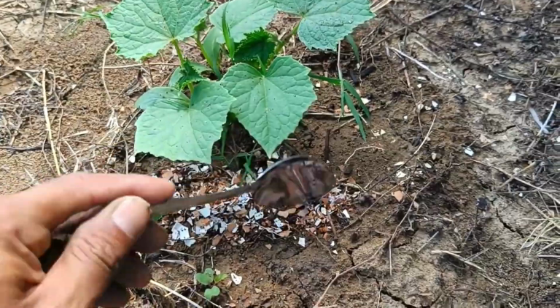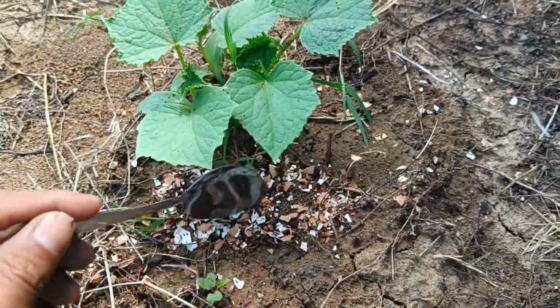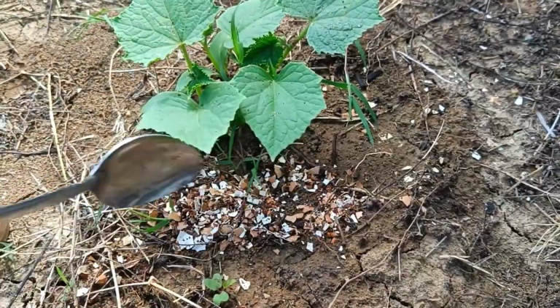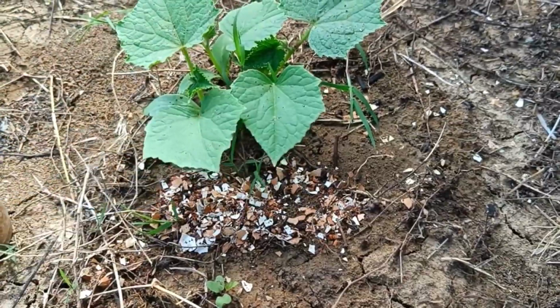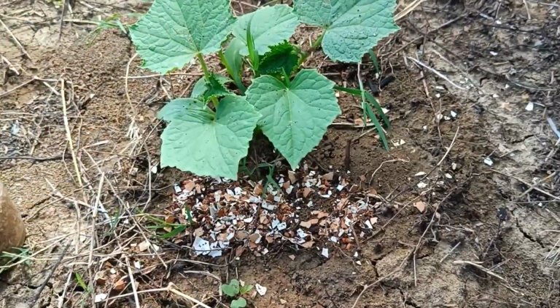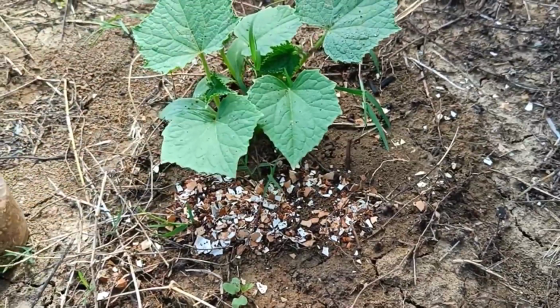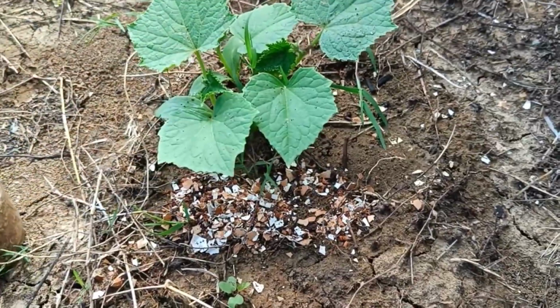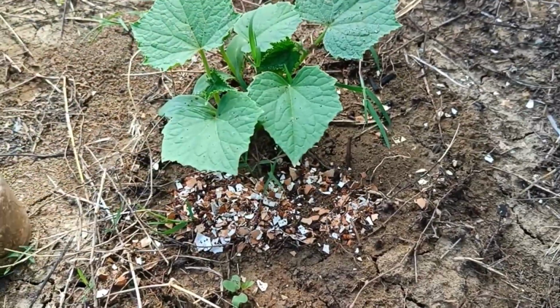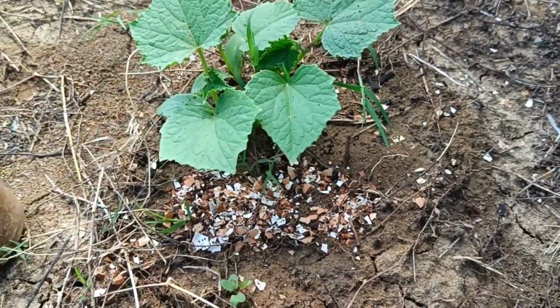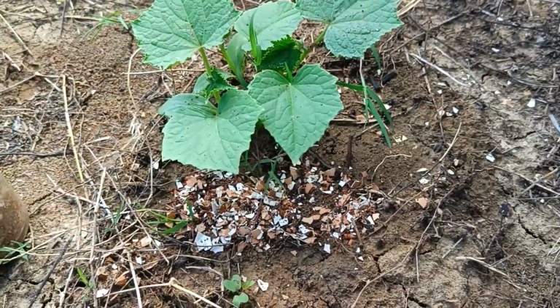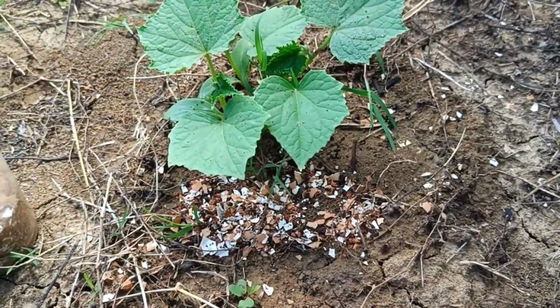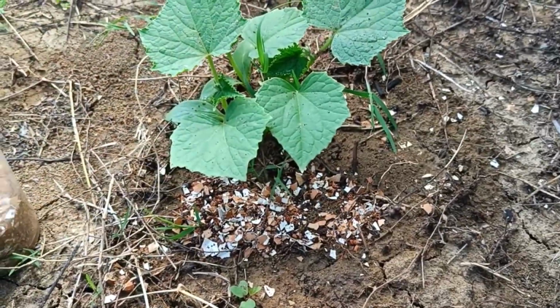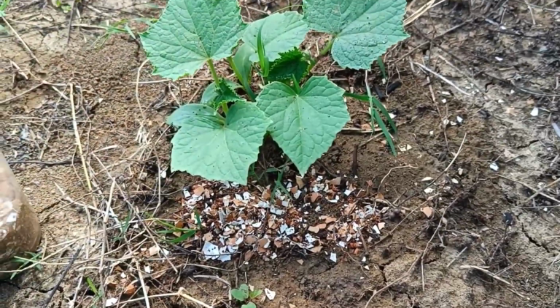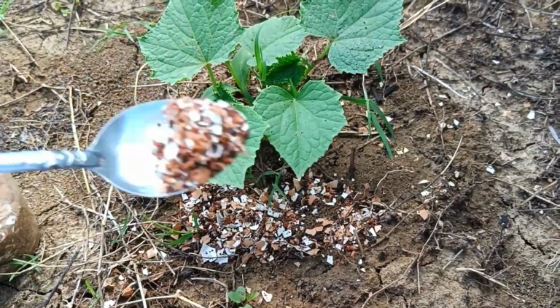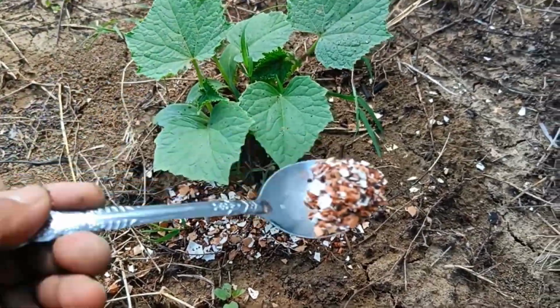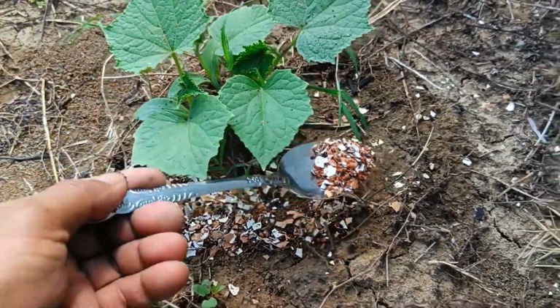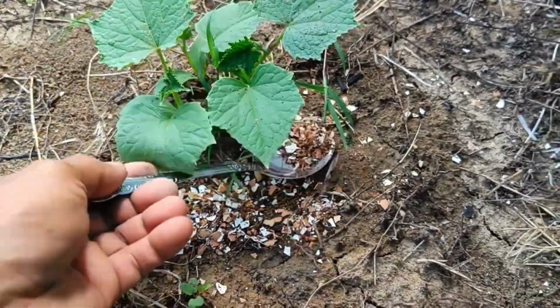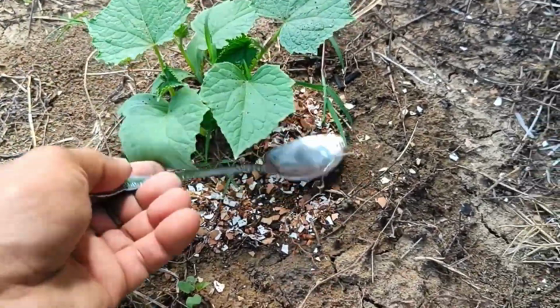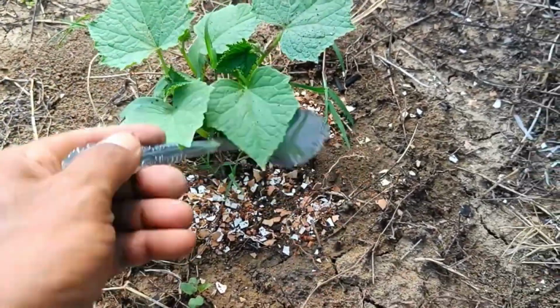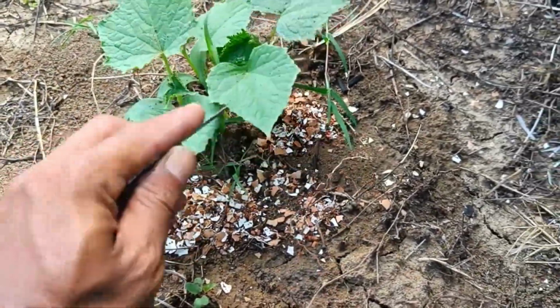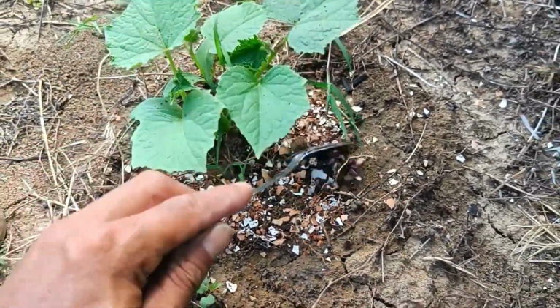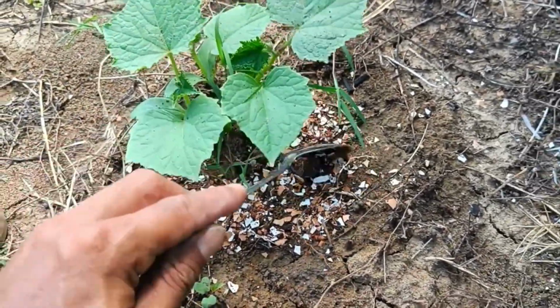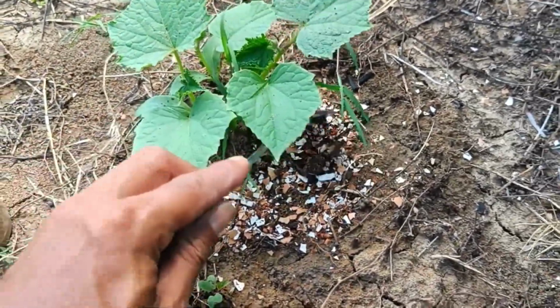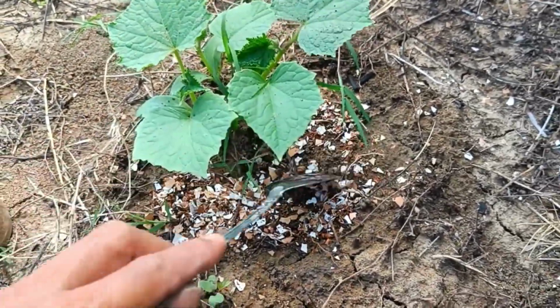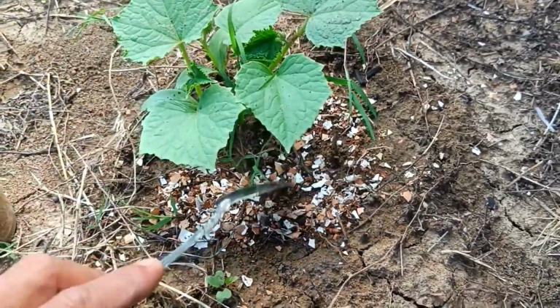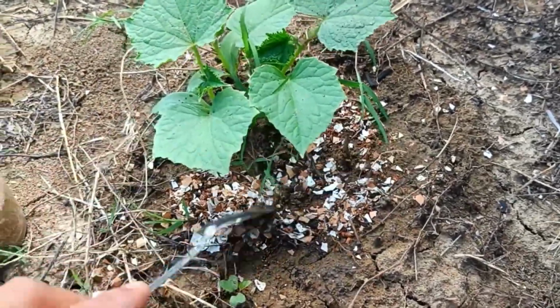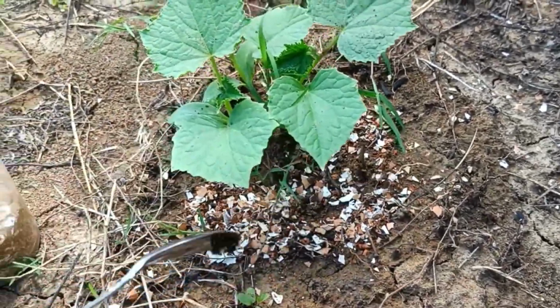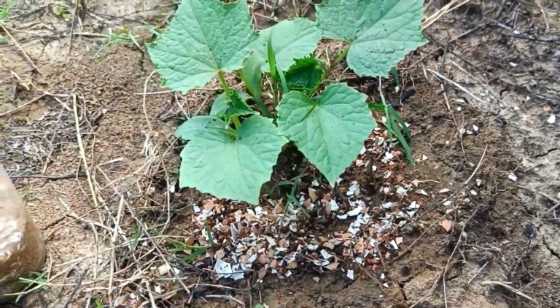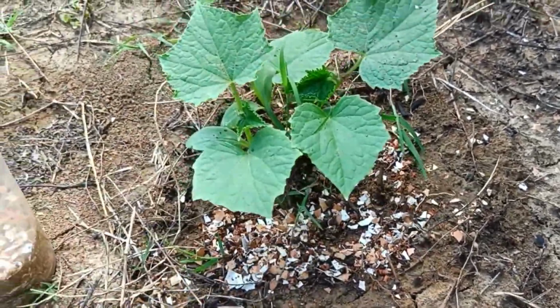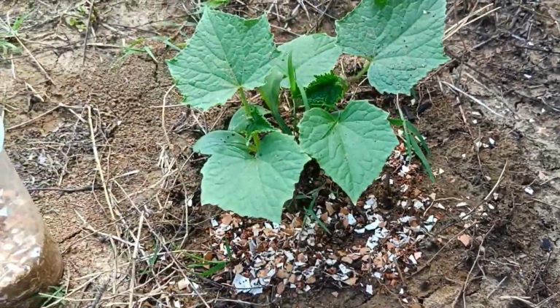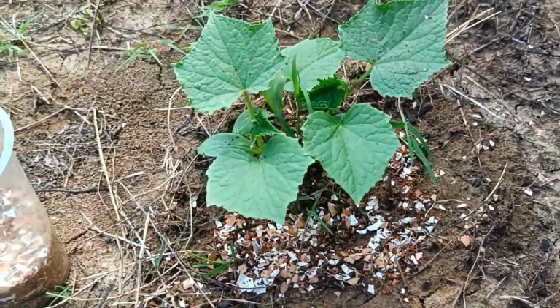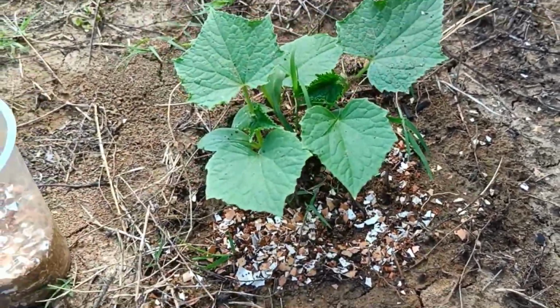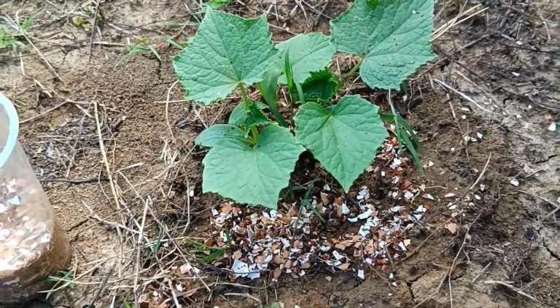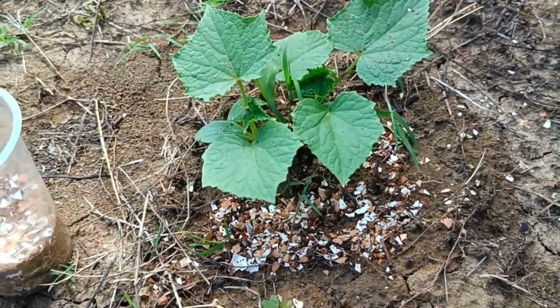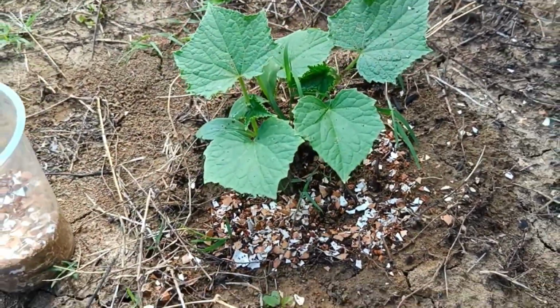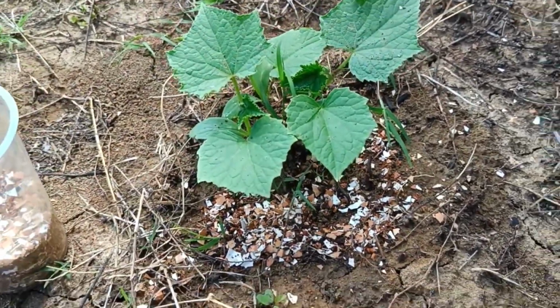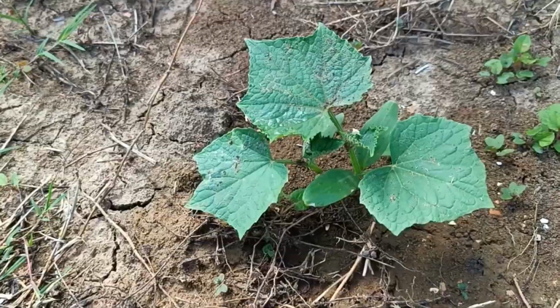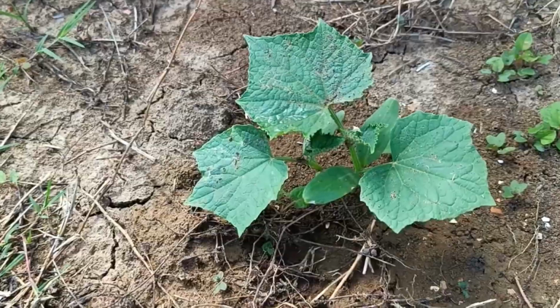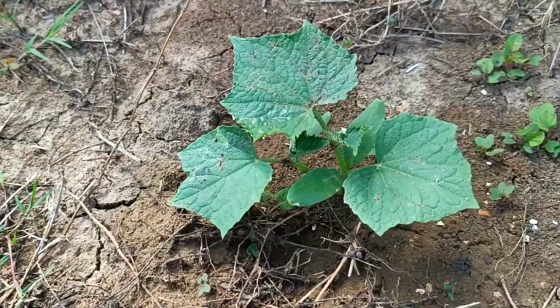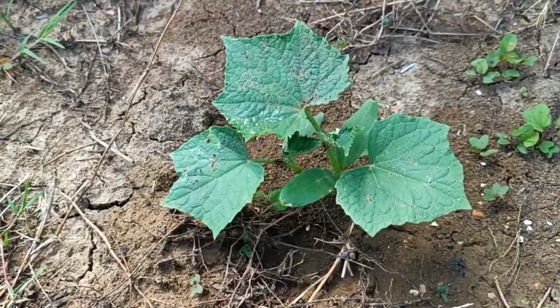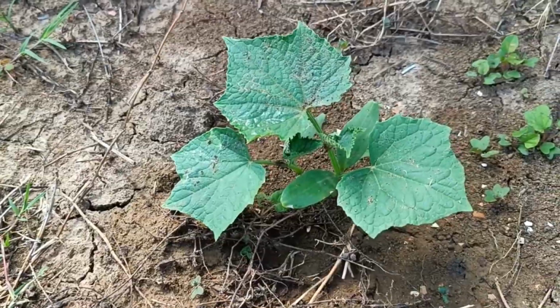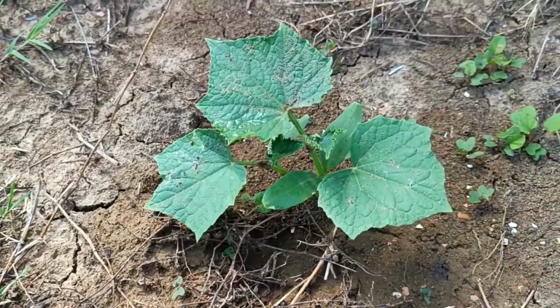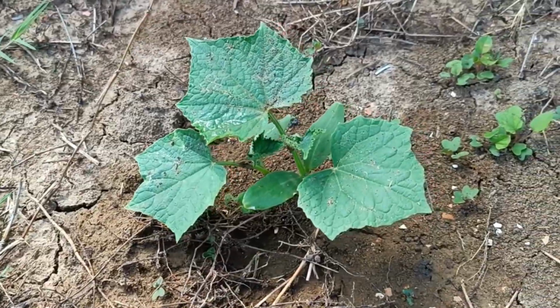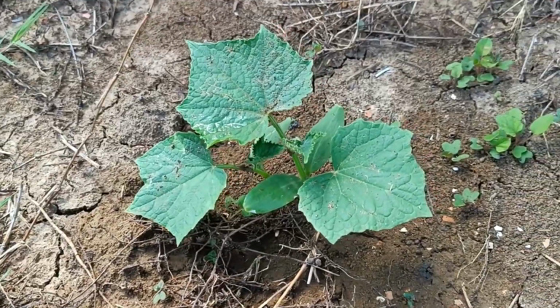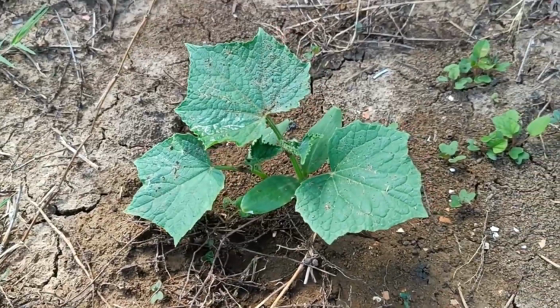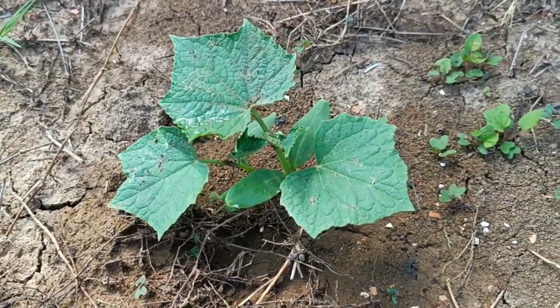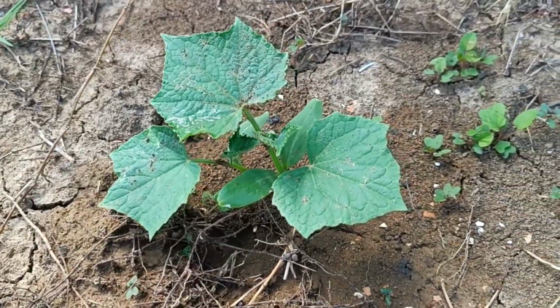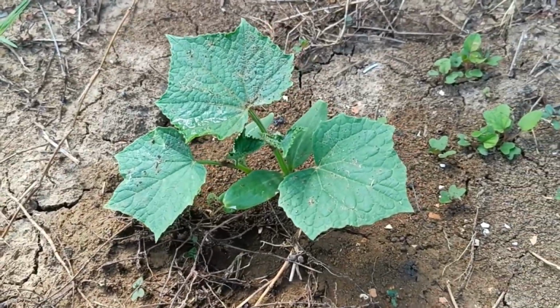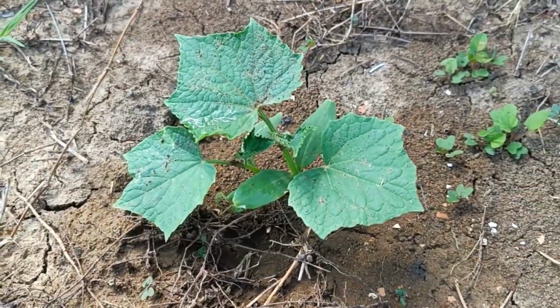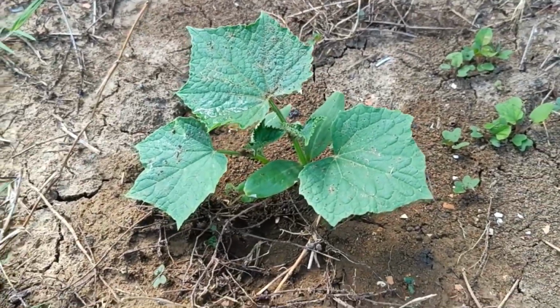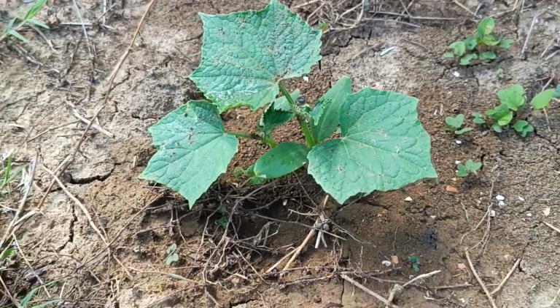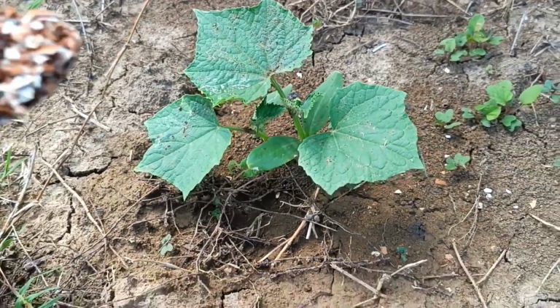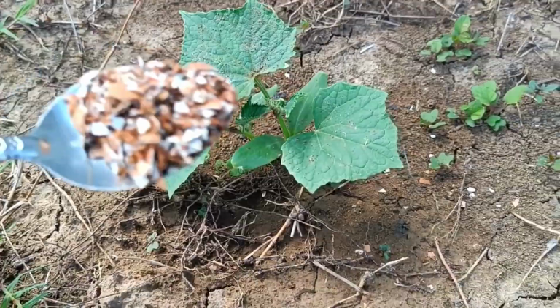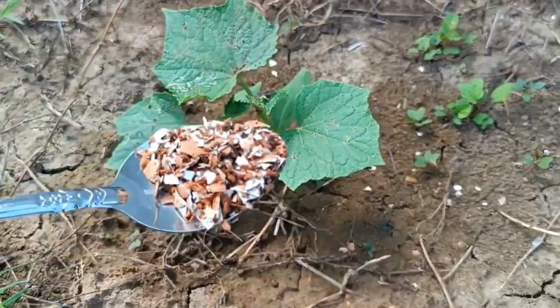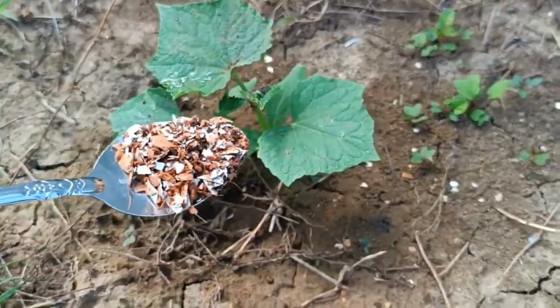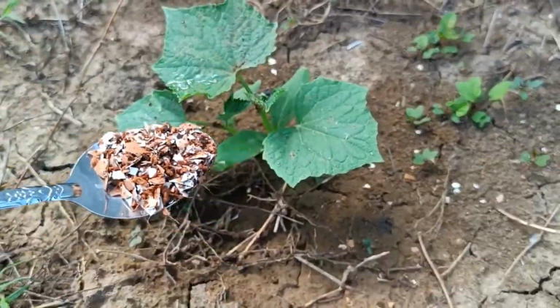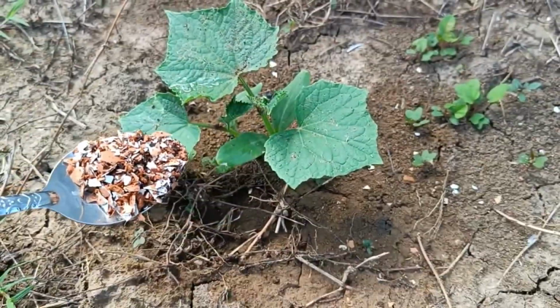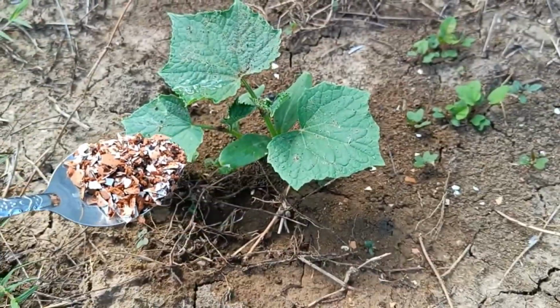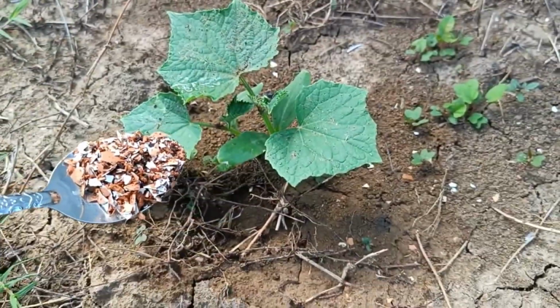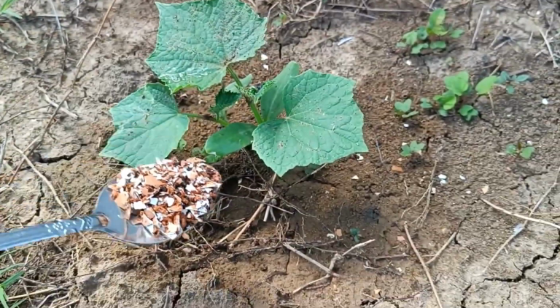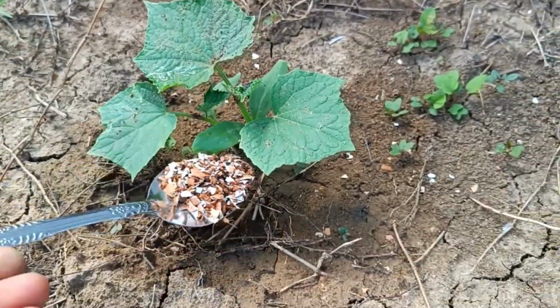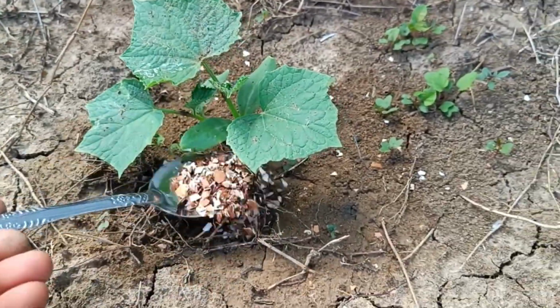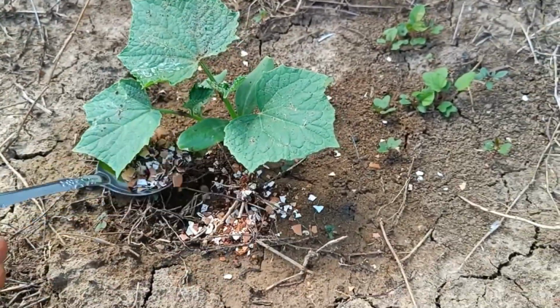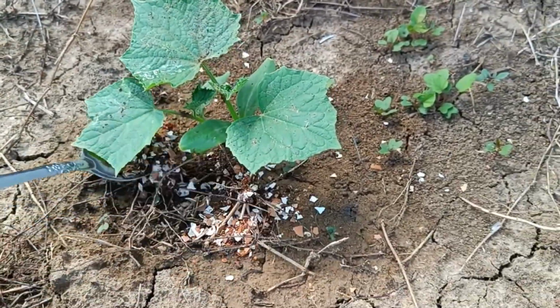Application method during land preparation: Spread the fertilizer evenly over the soil surface, then mix it in by plowing or harrowing.